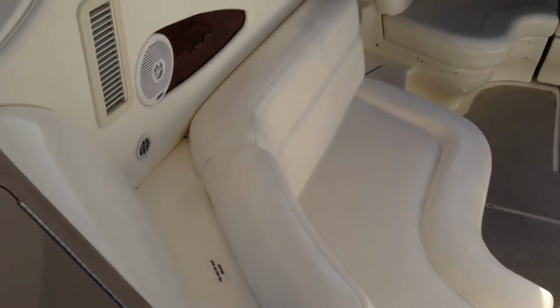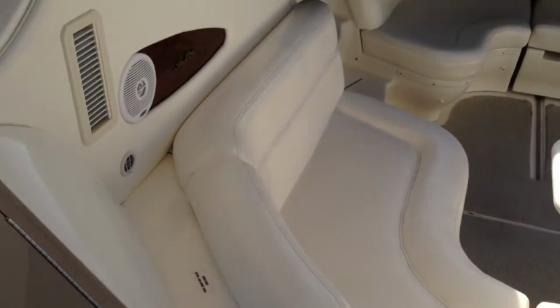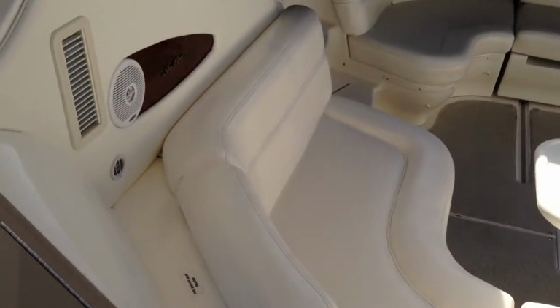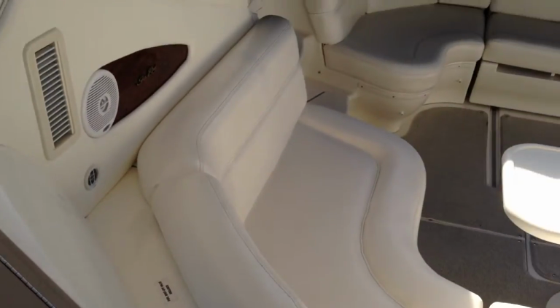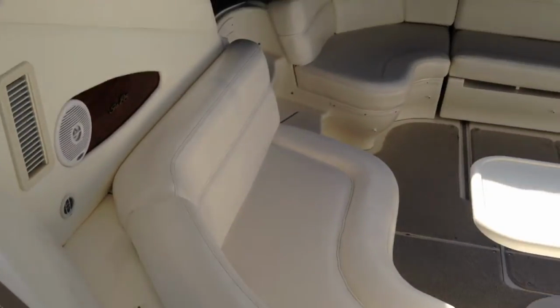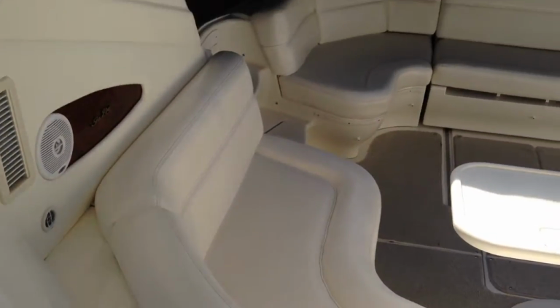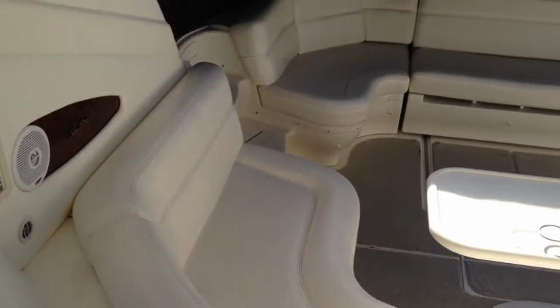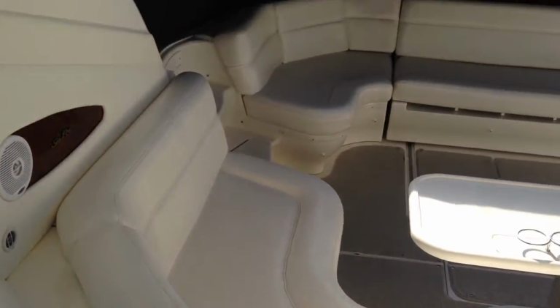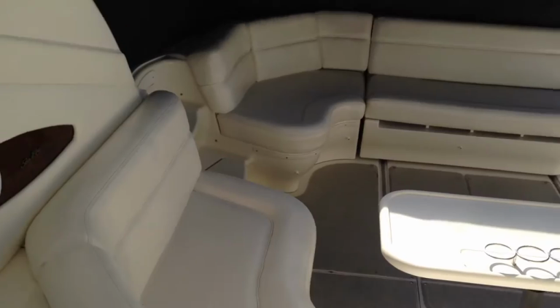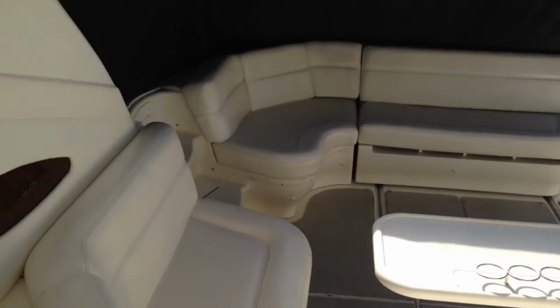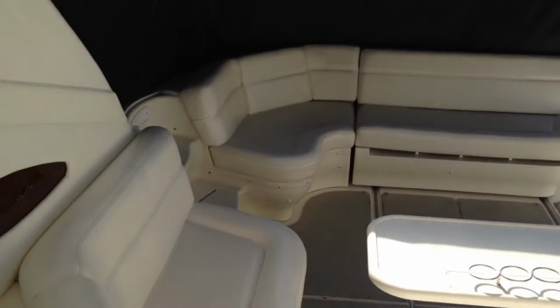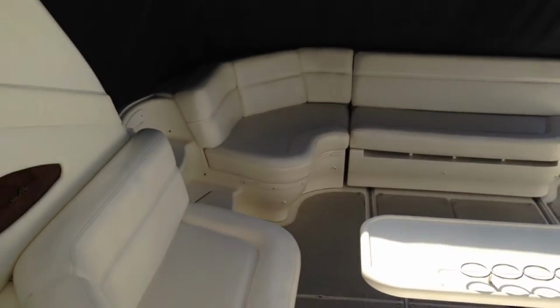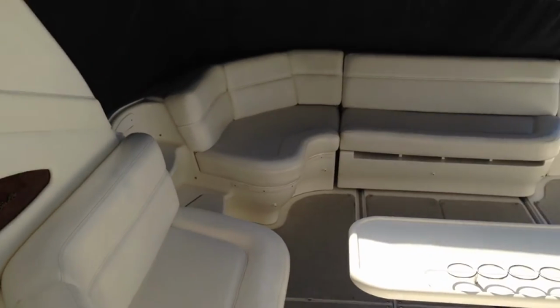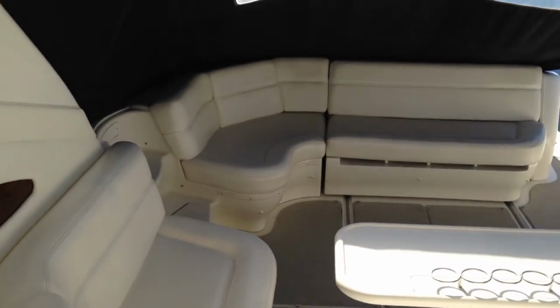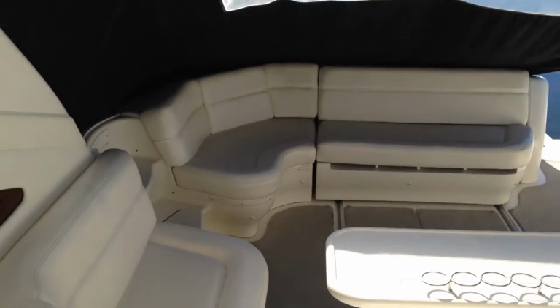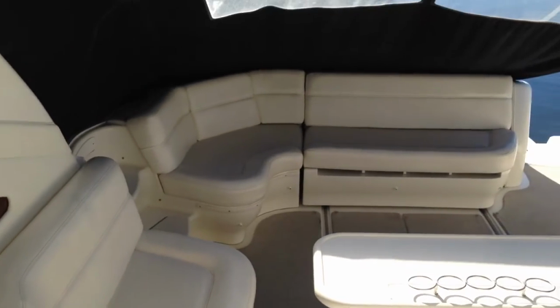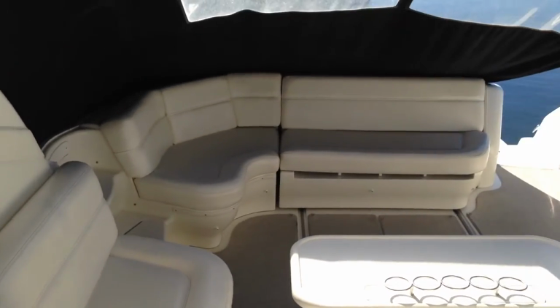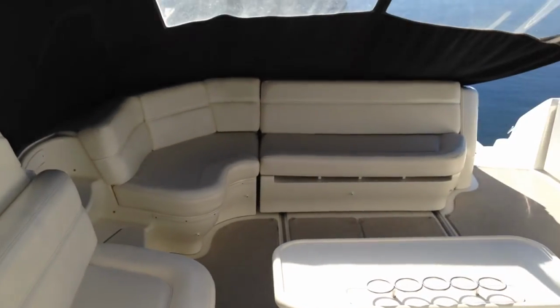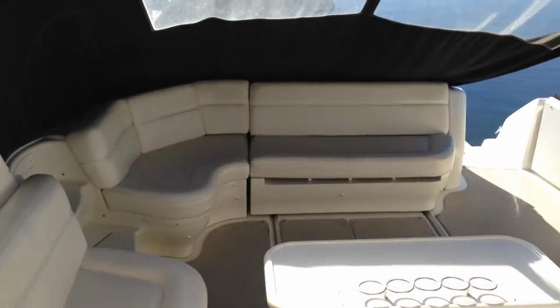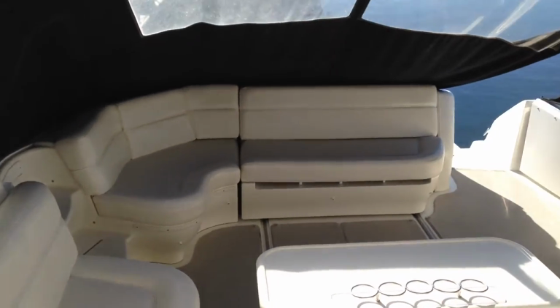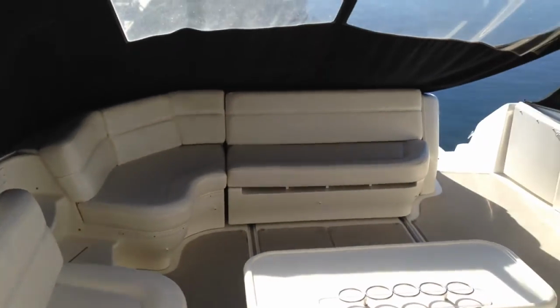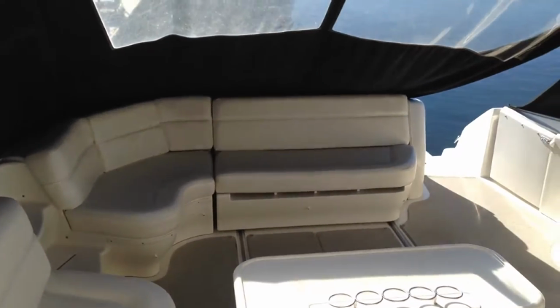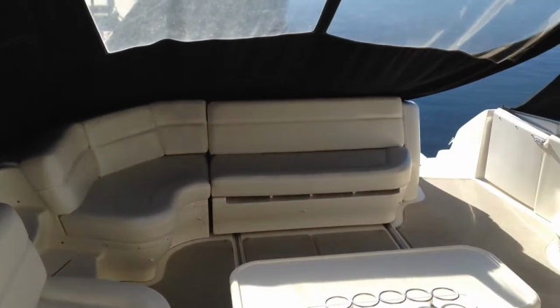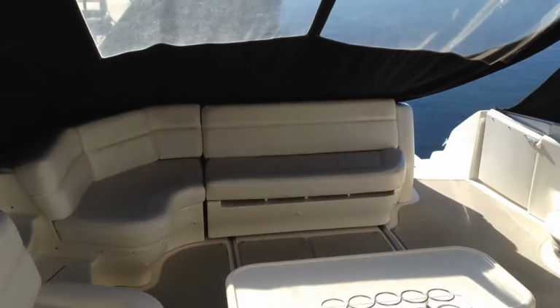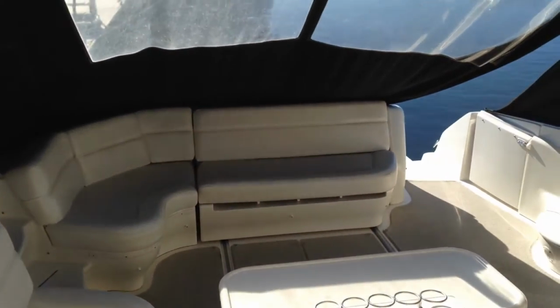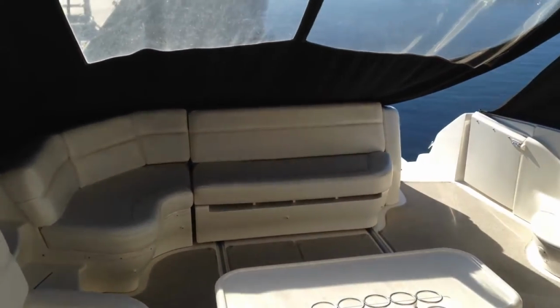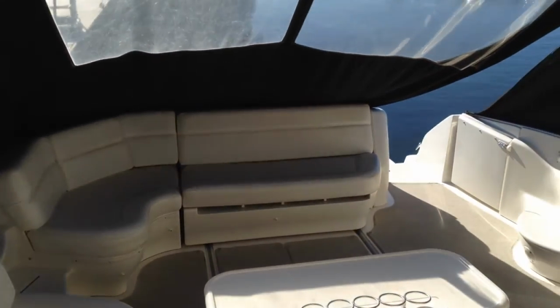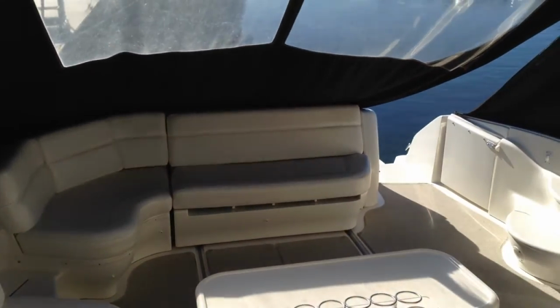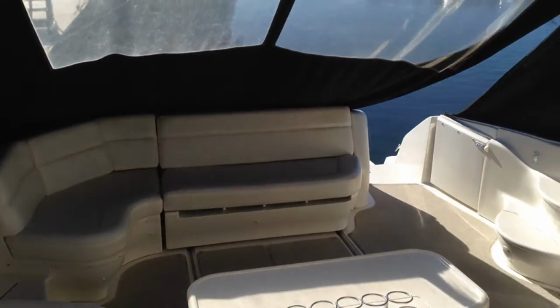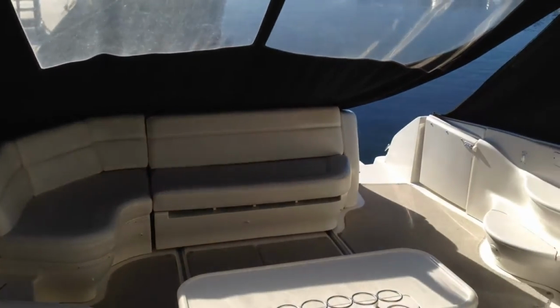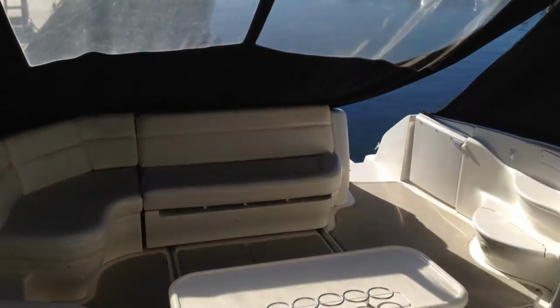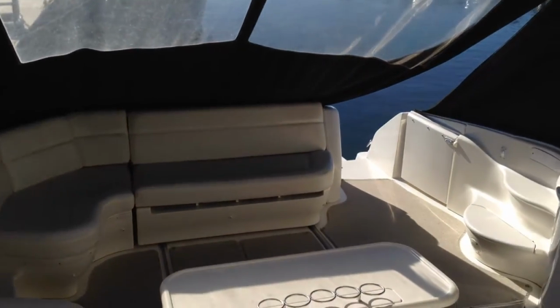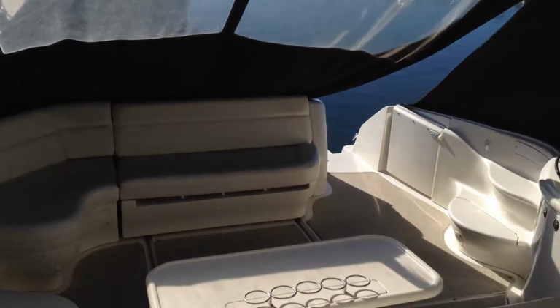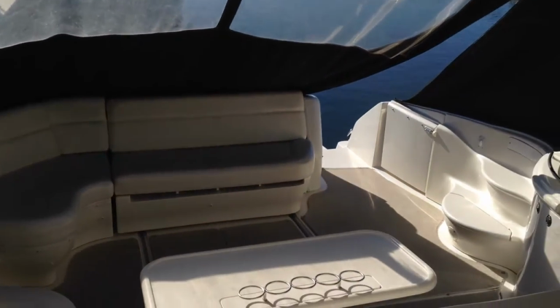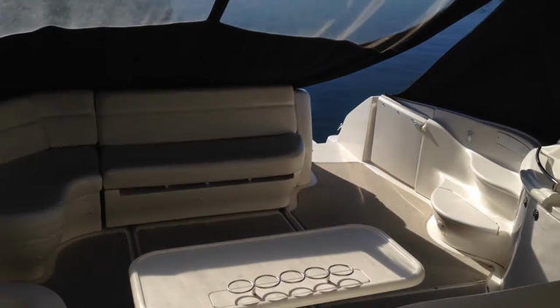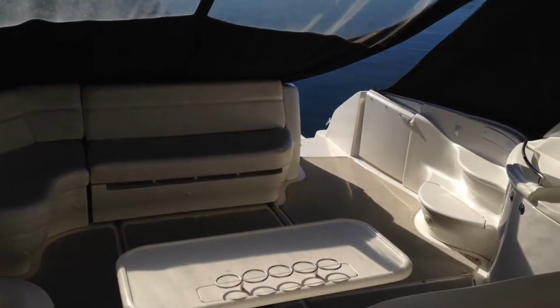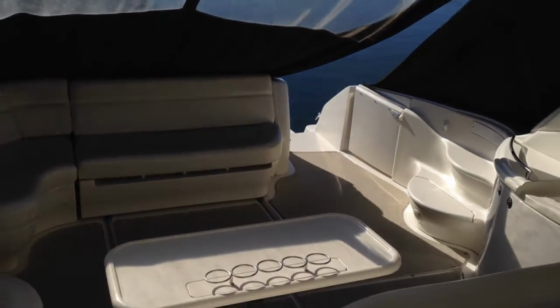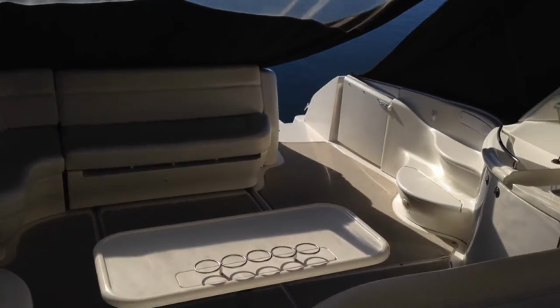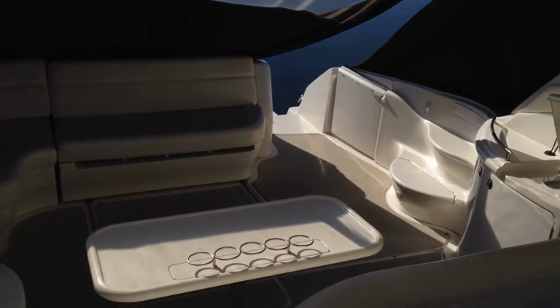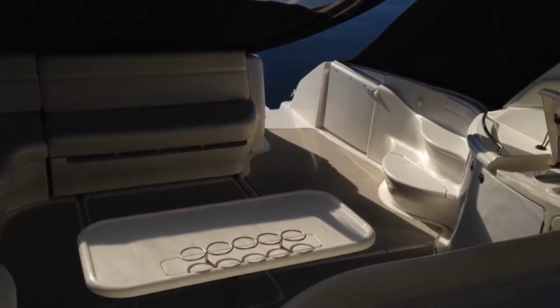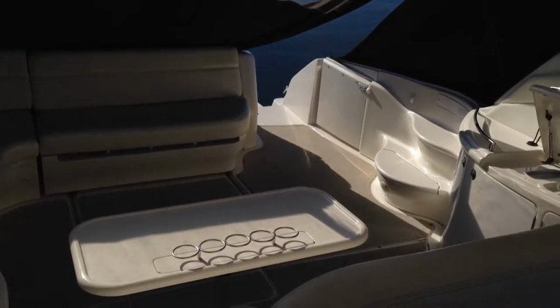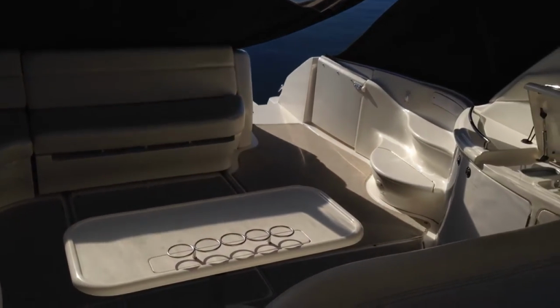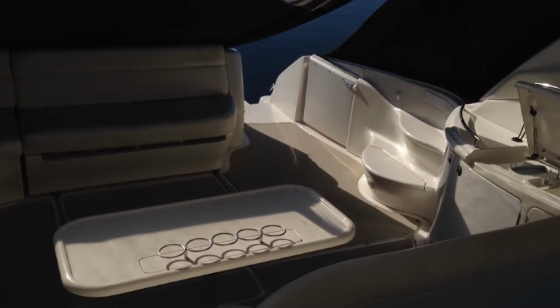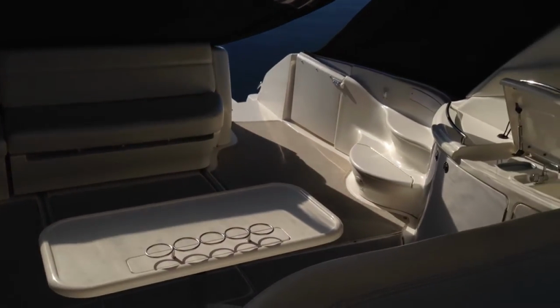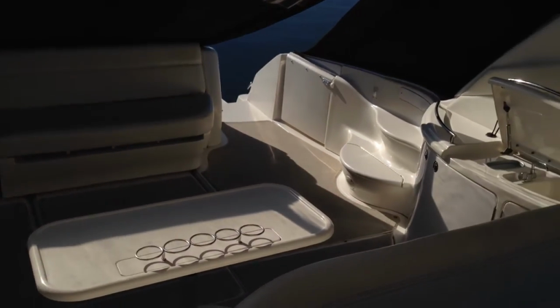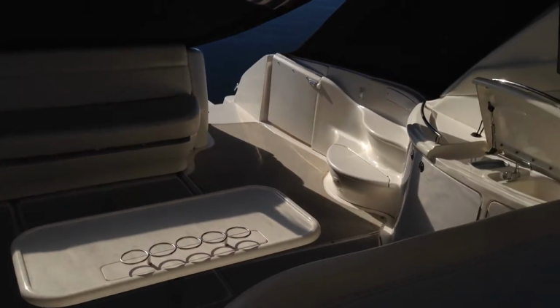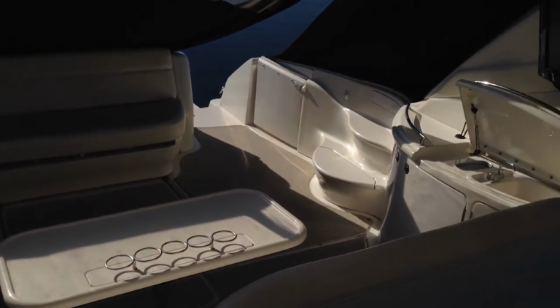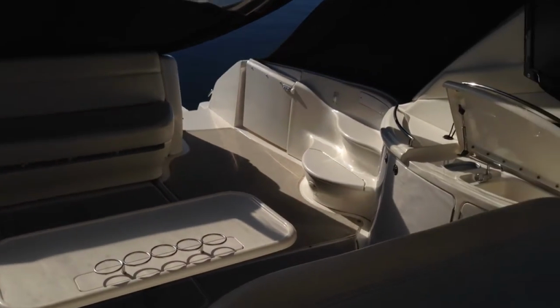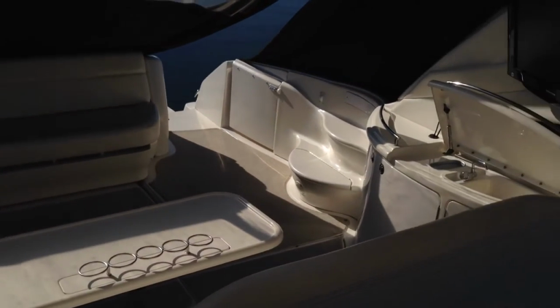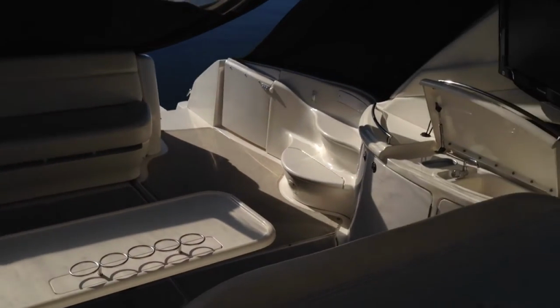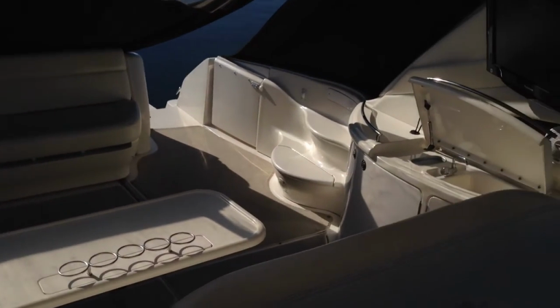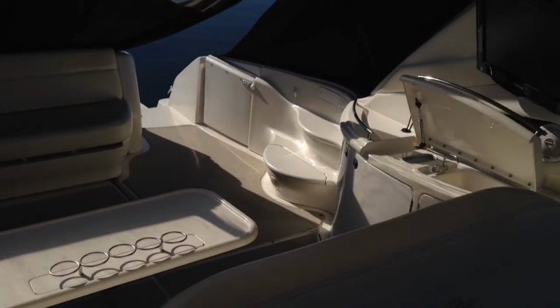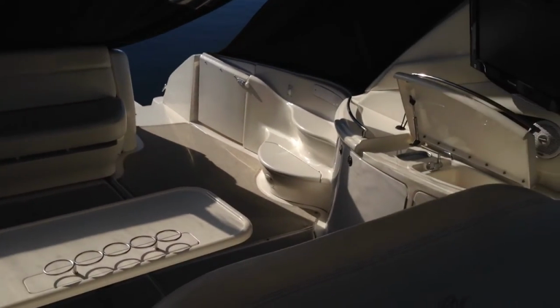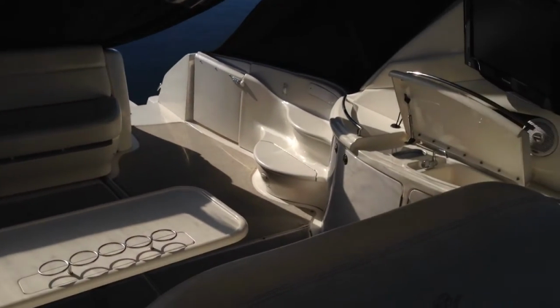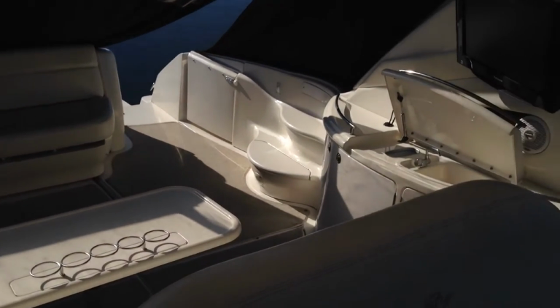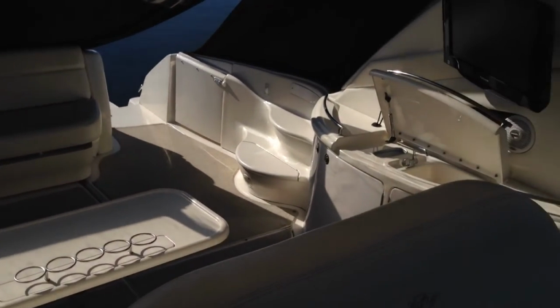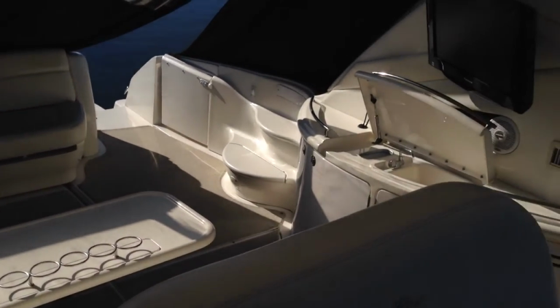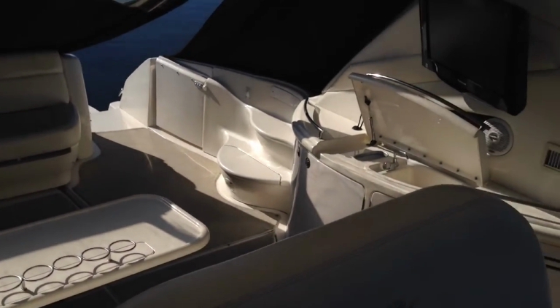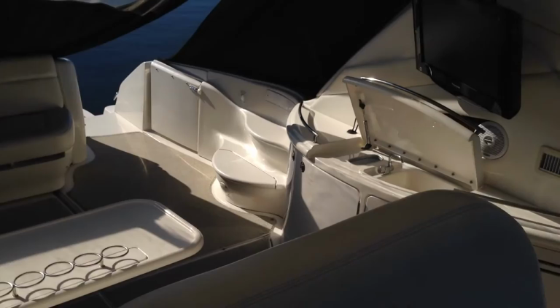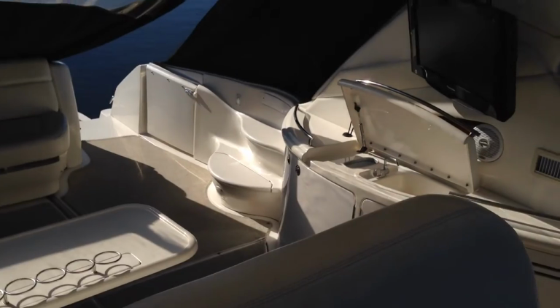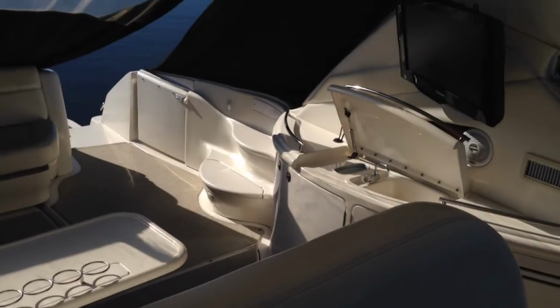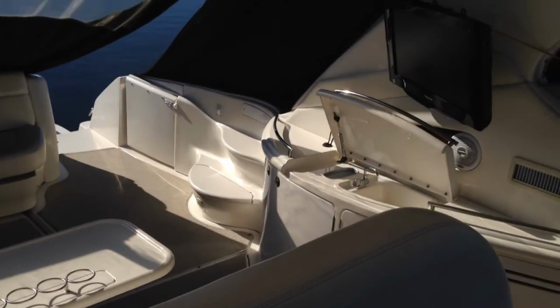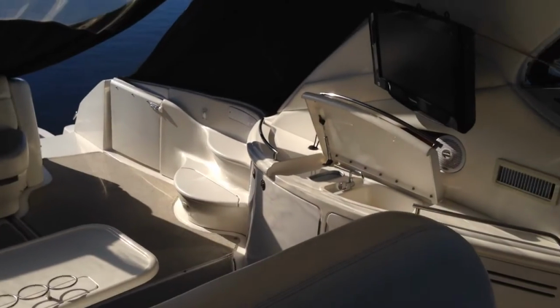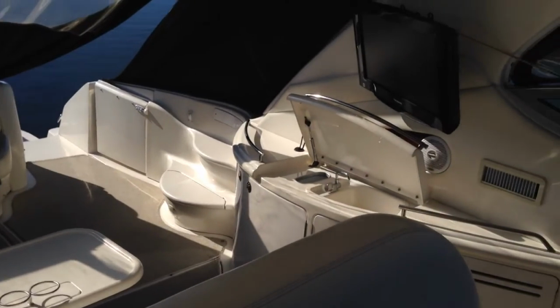Looking back from the helm, you have great visibility. You can see the very large cockpit seating.